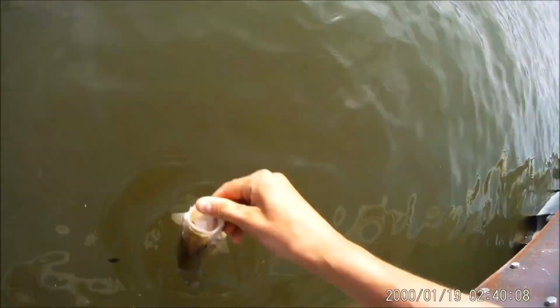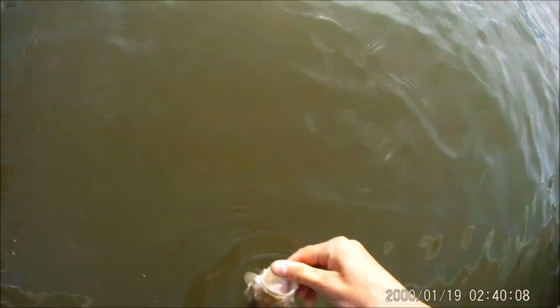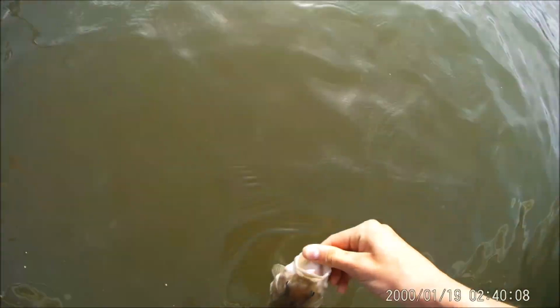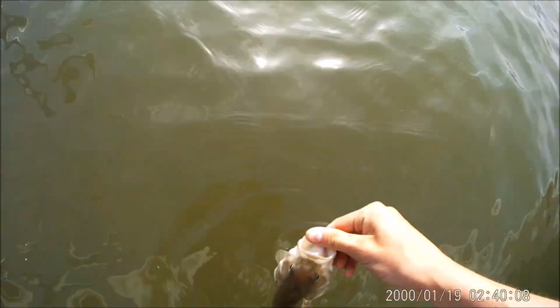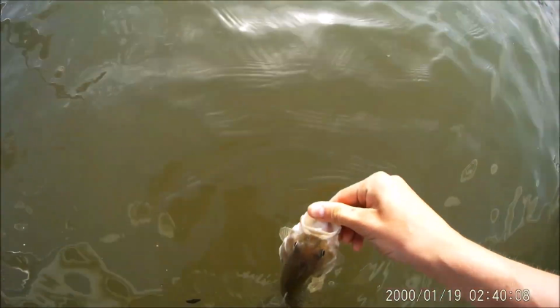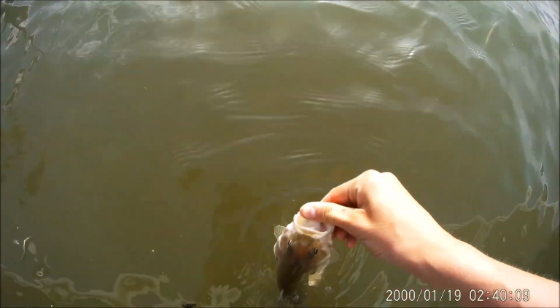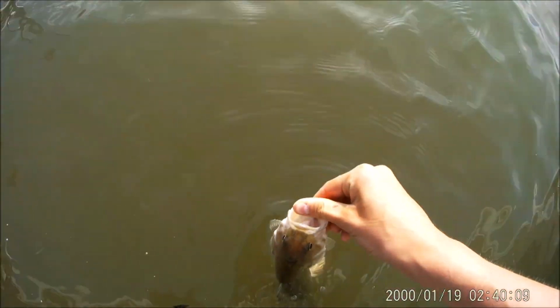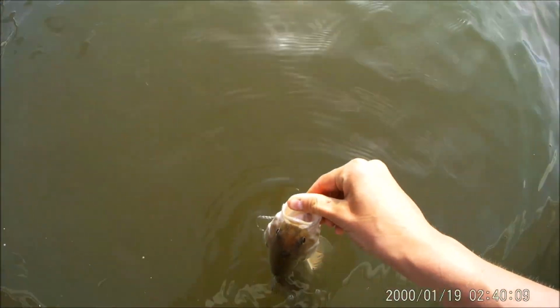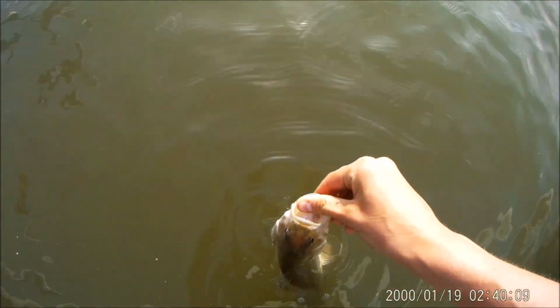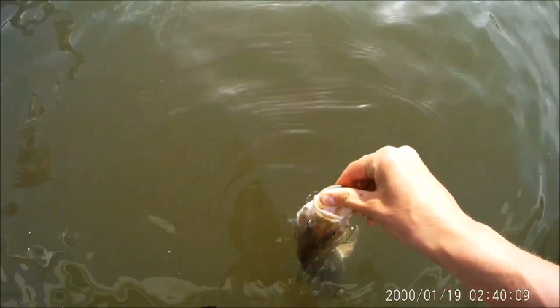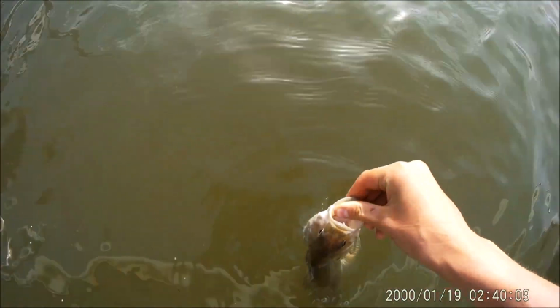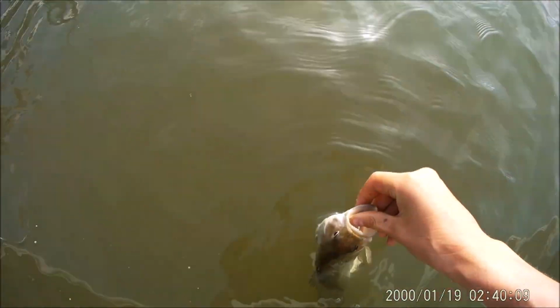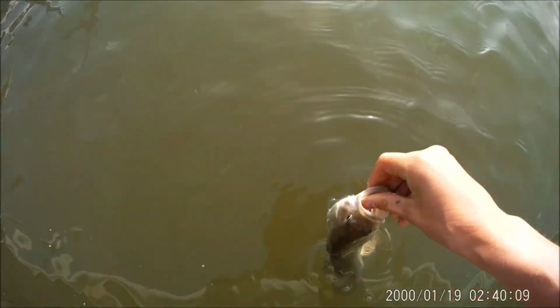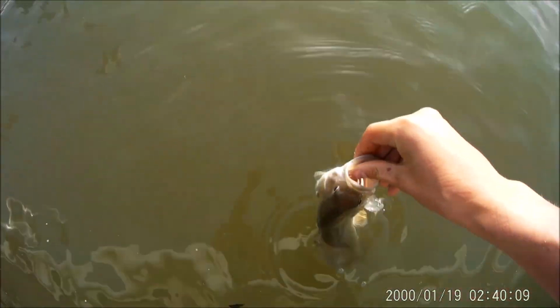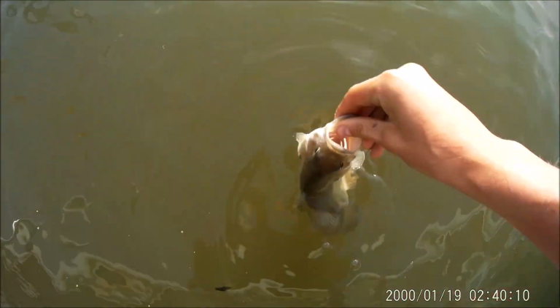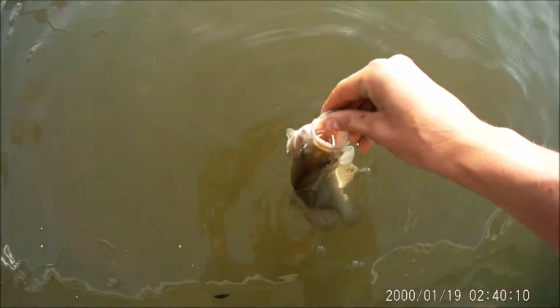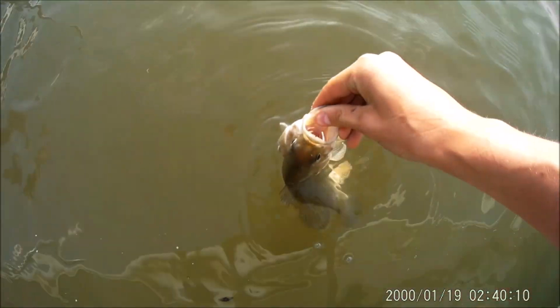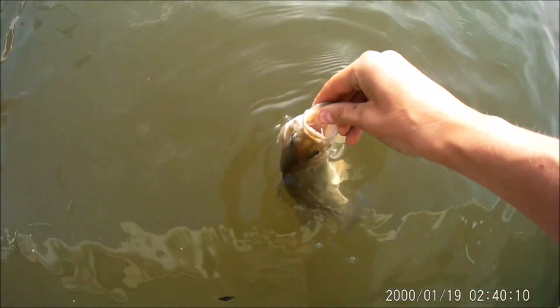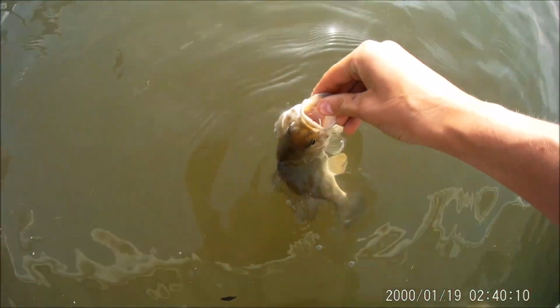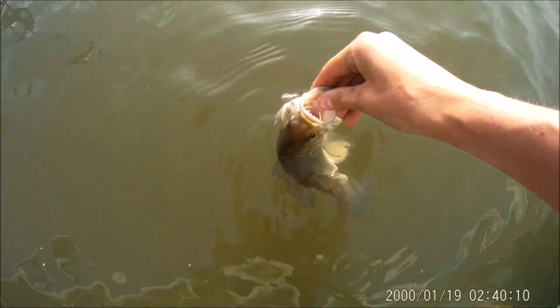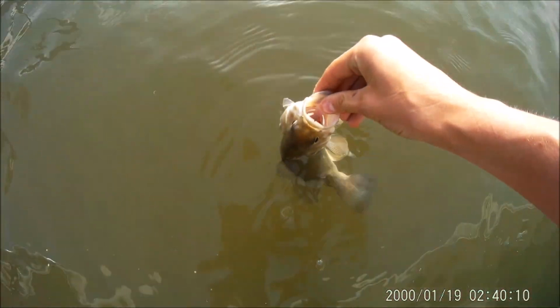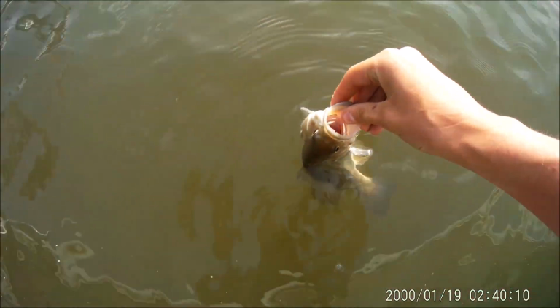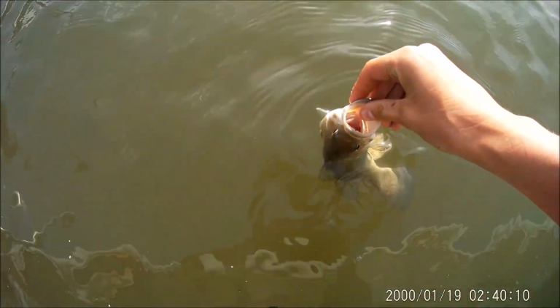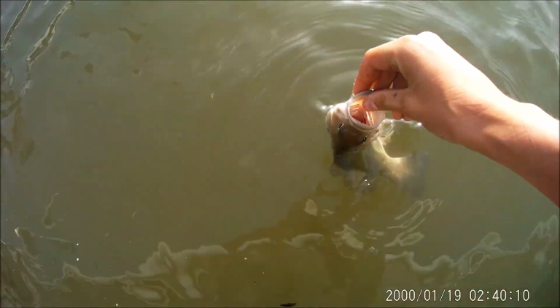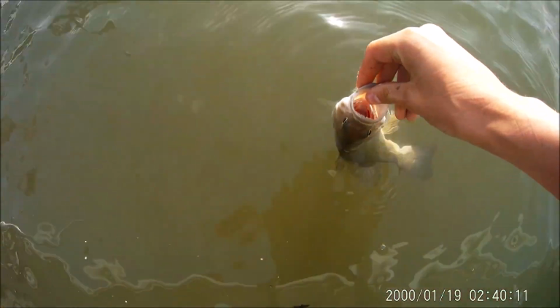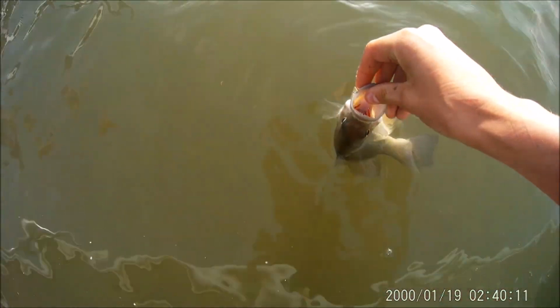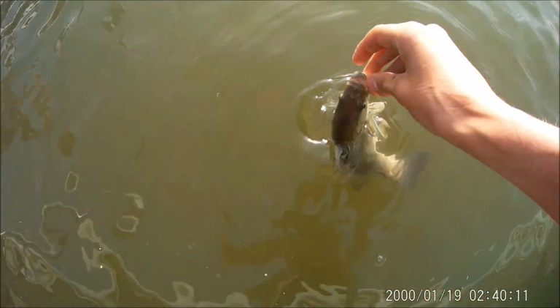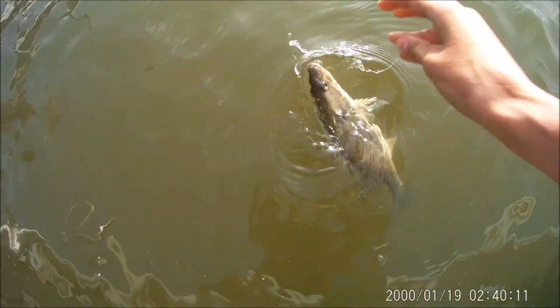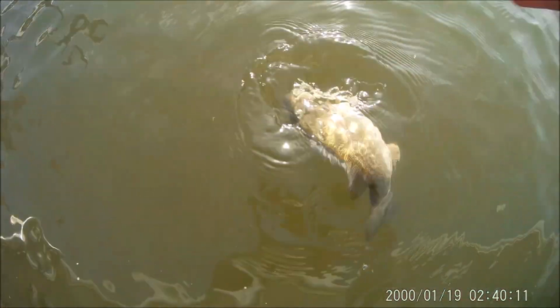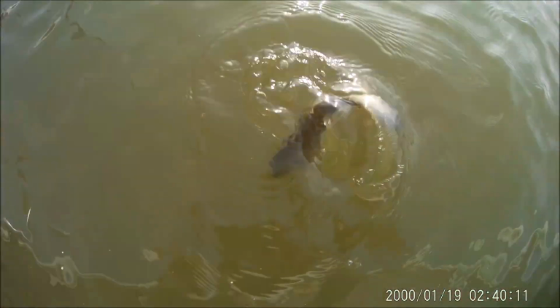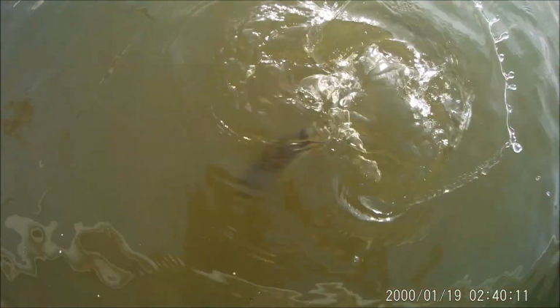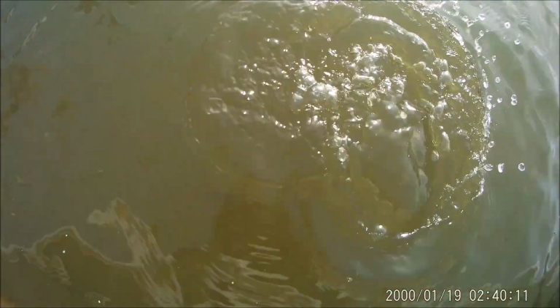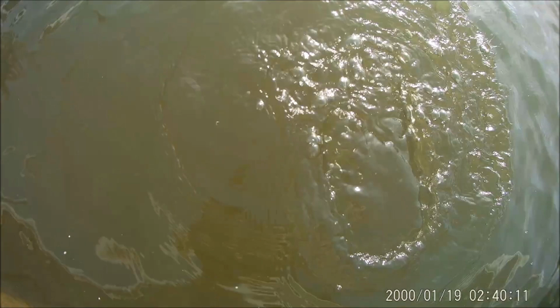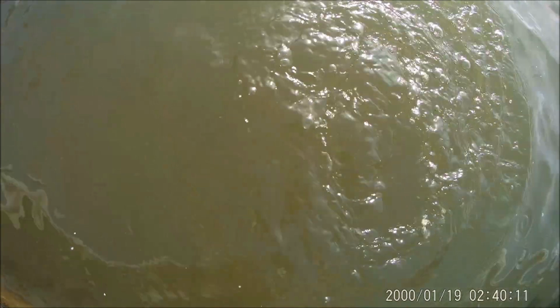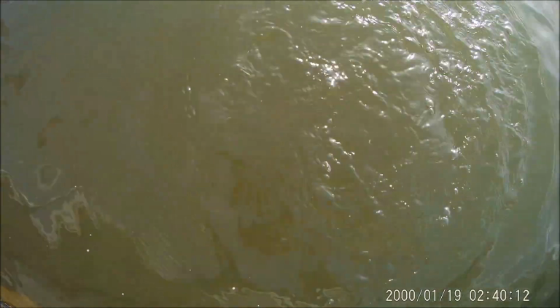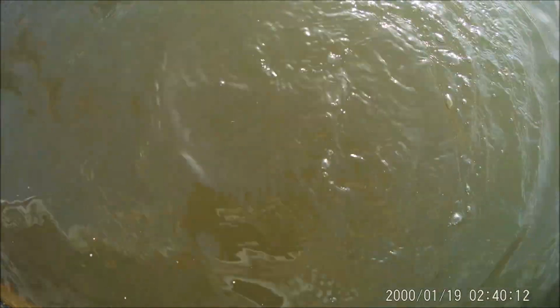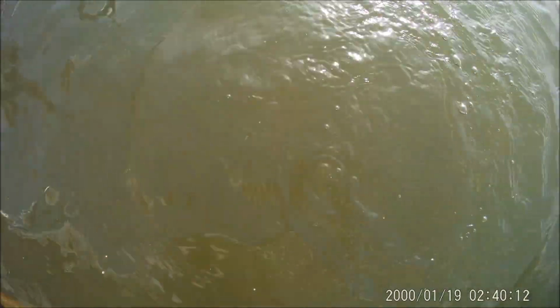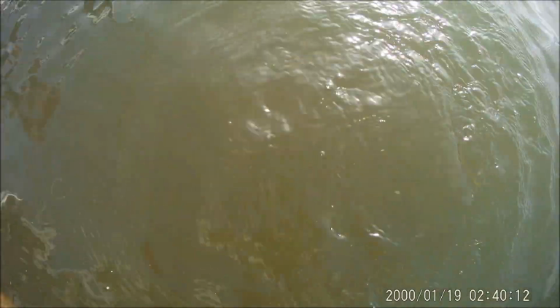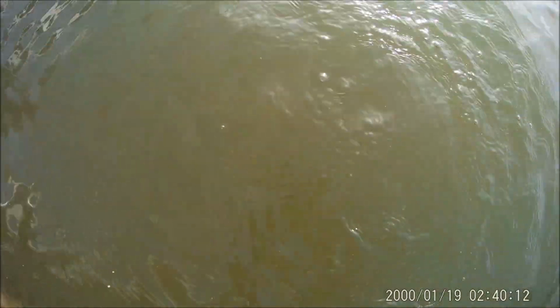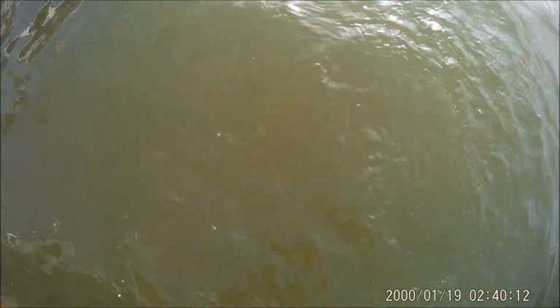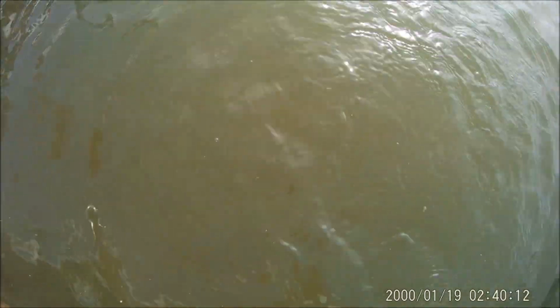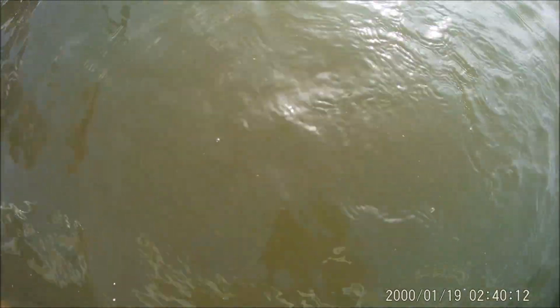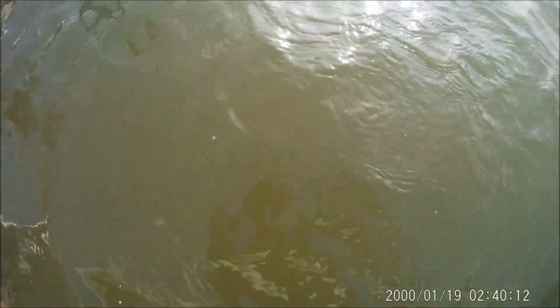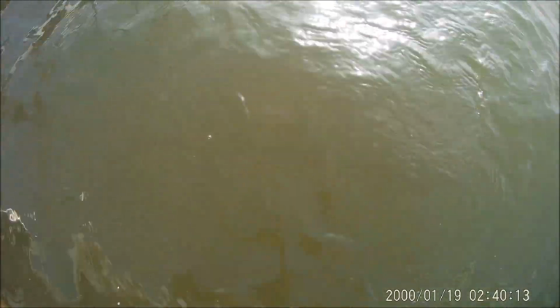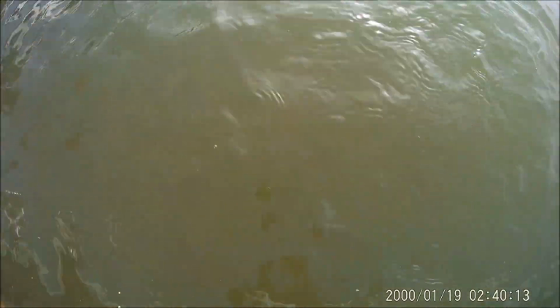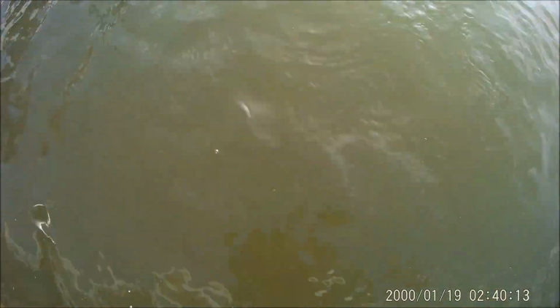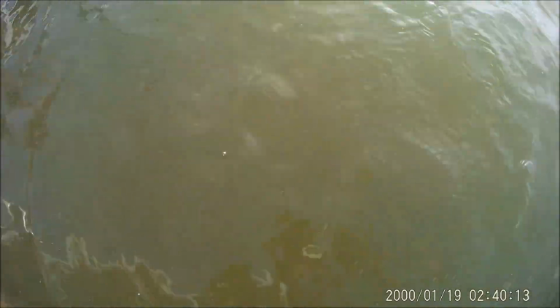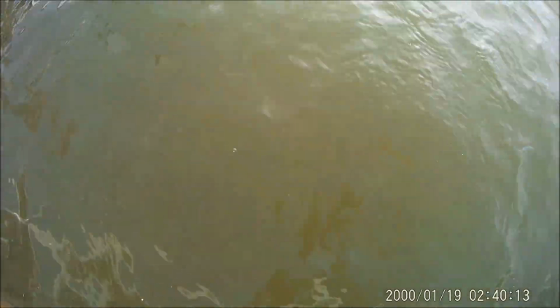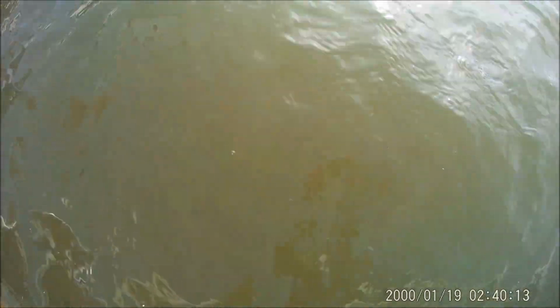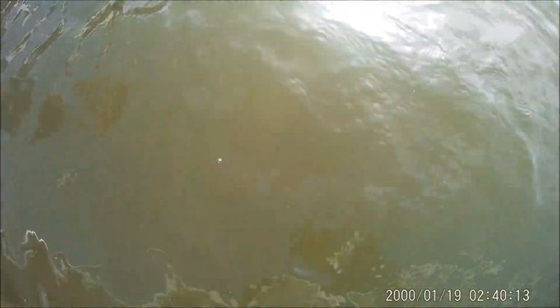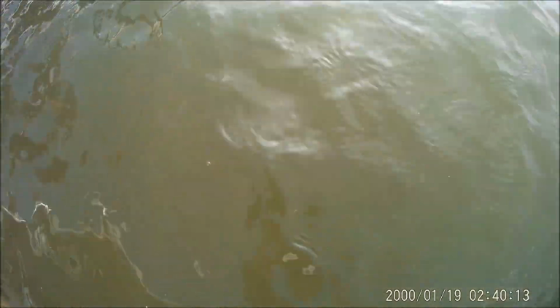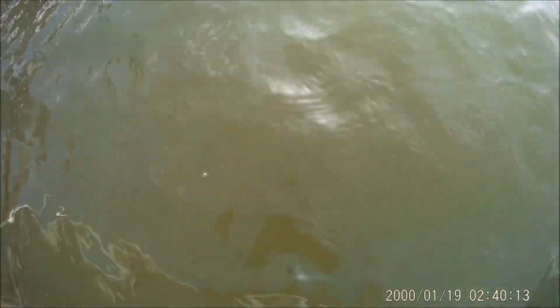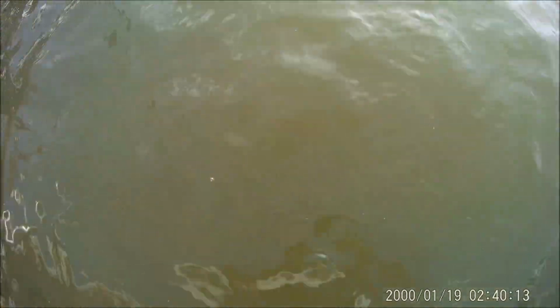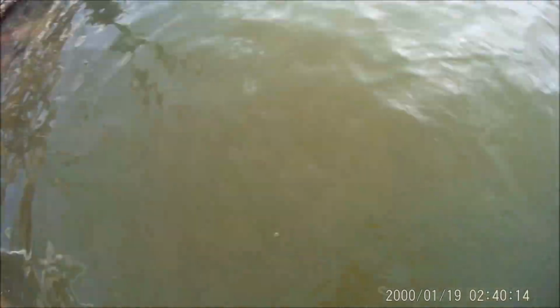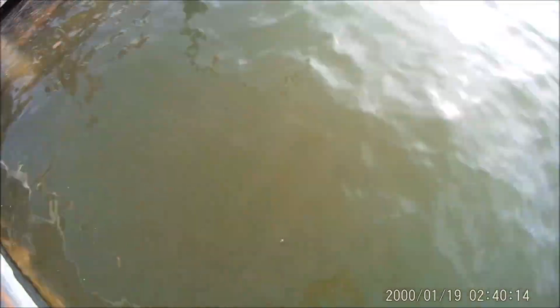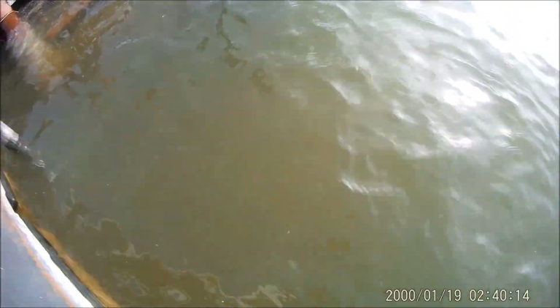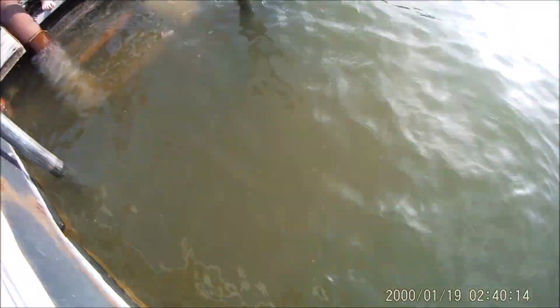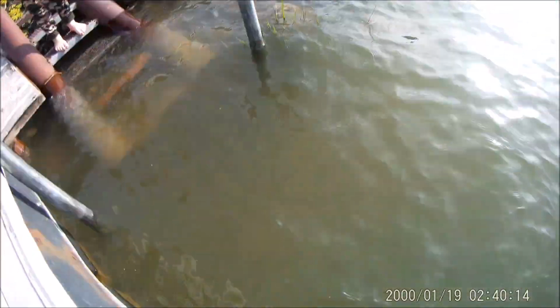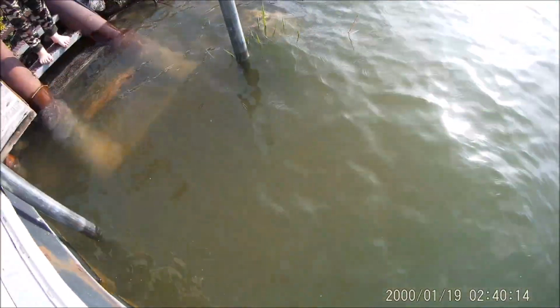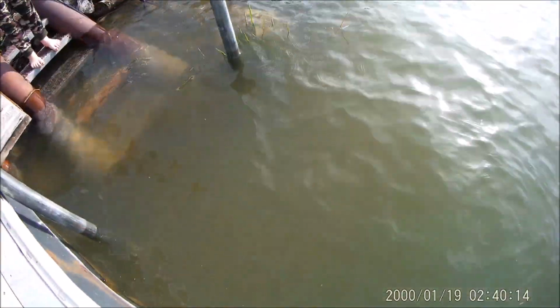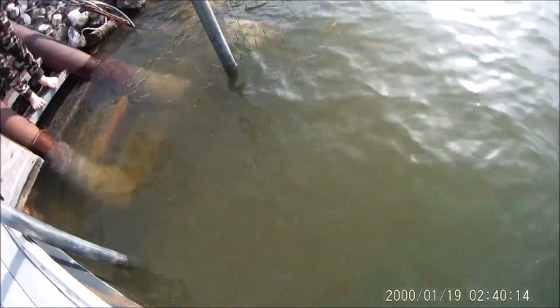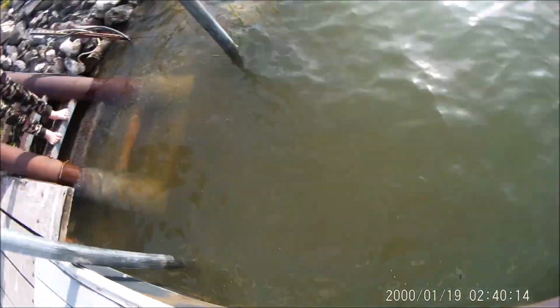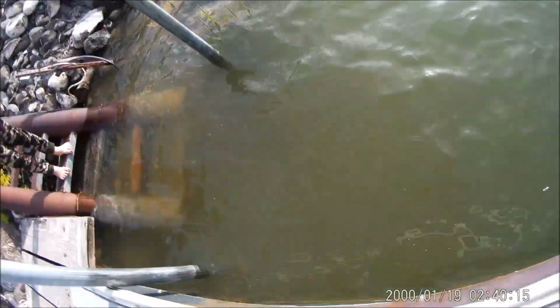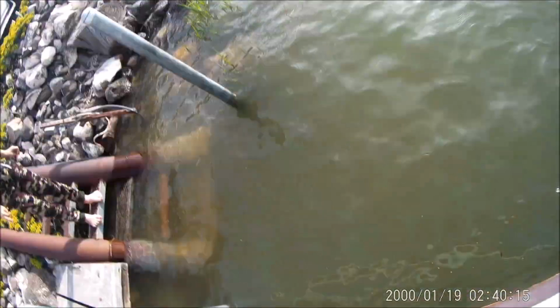All right guys, we're getting on. Let this little guy go. There we go — that was awesome.